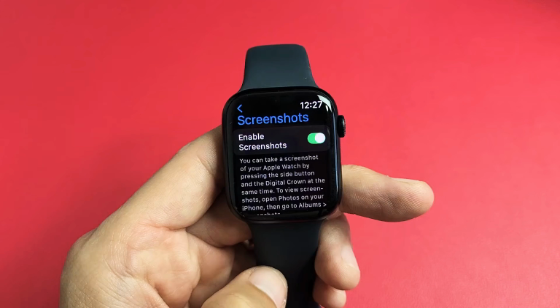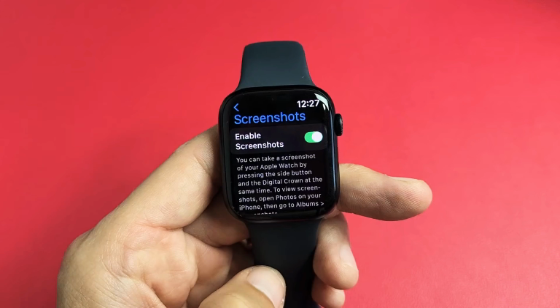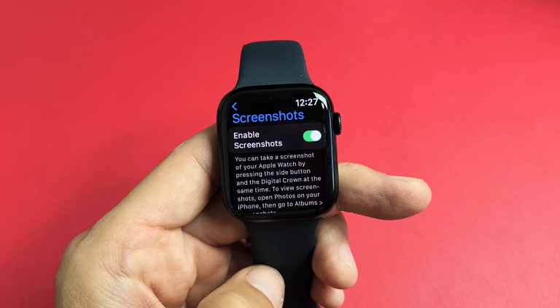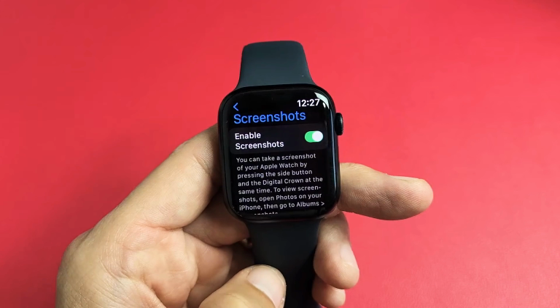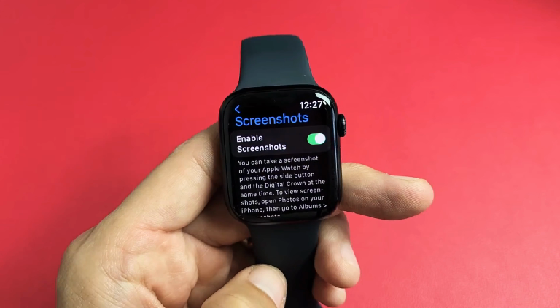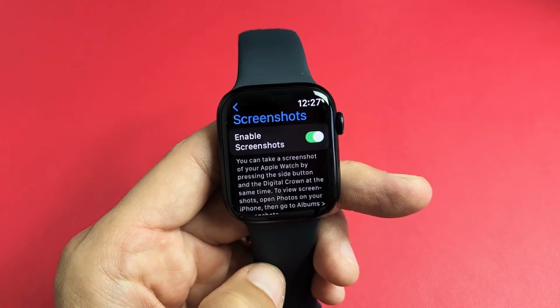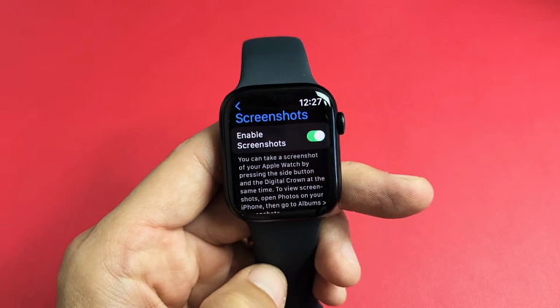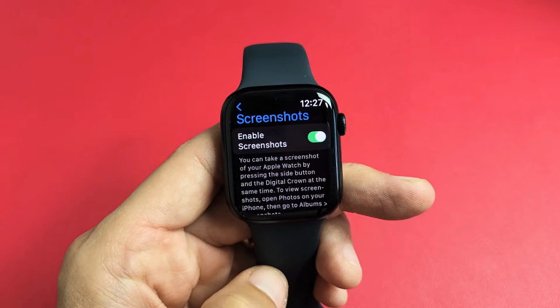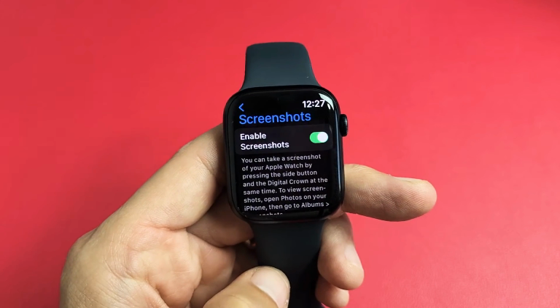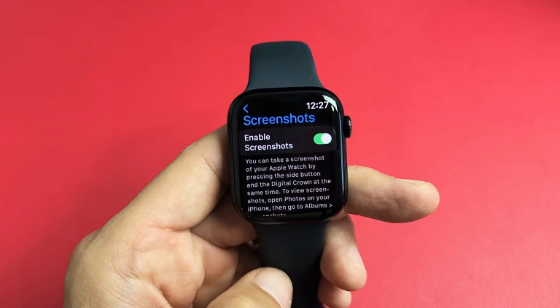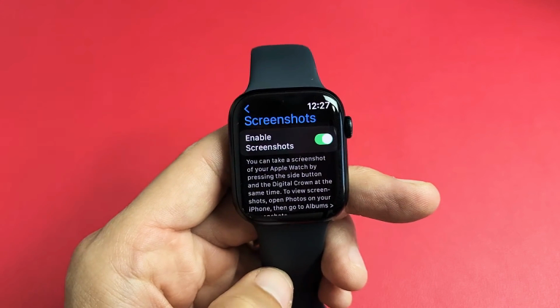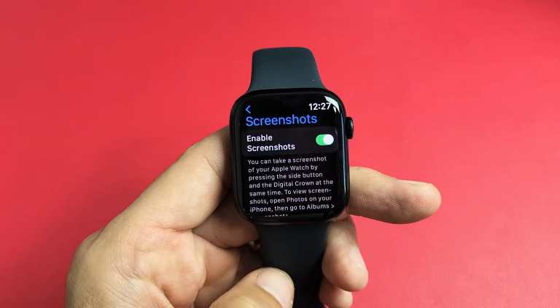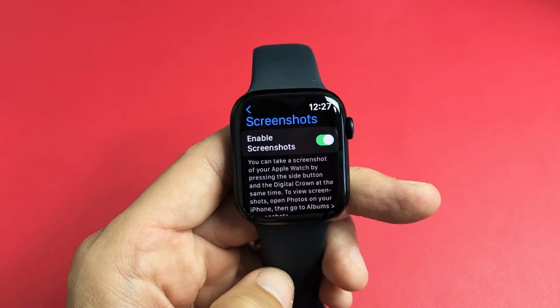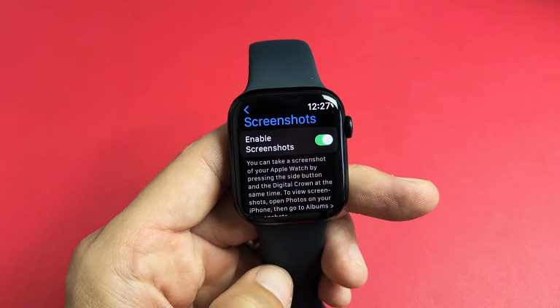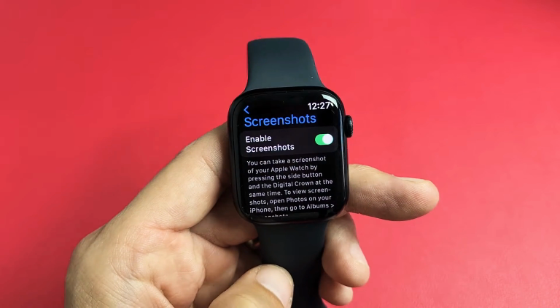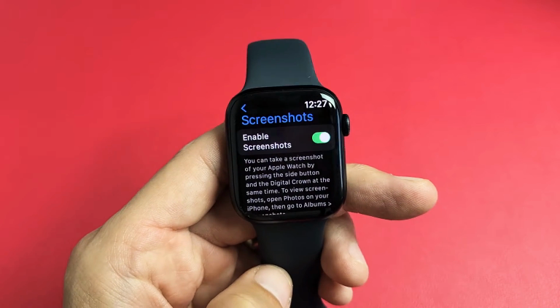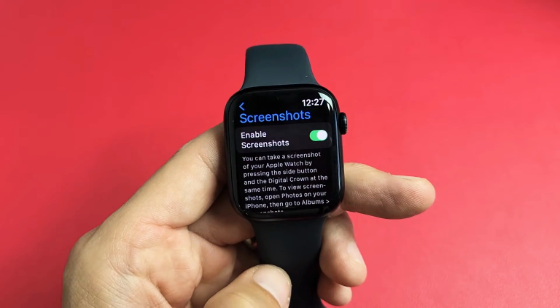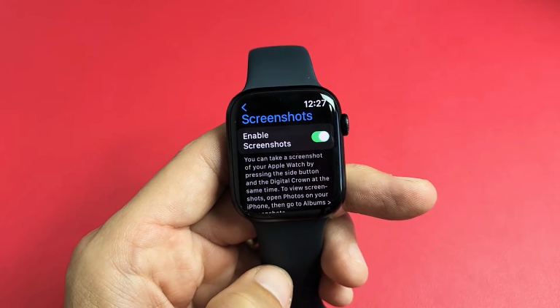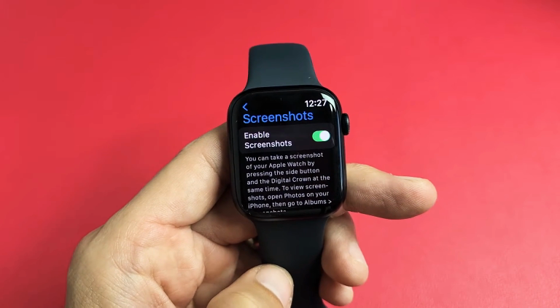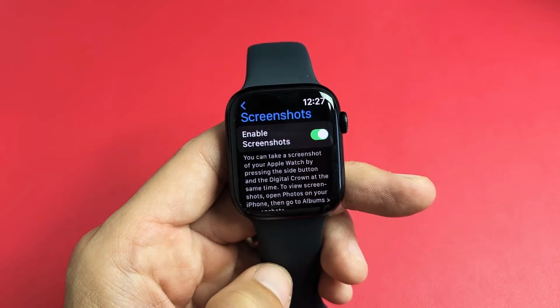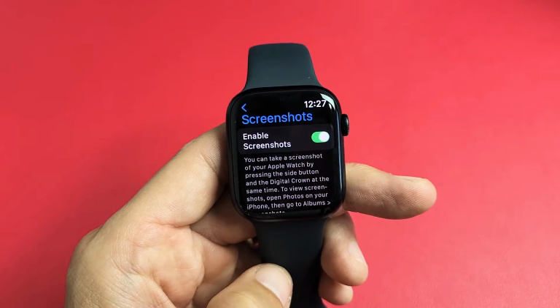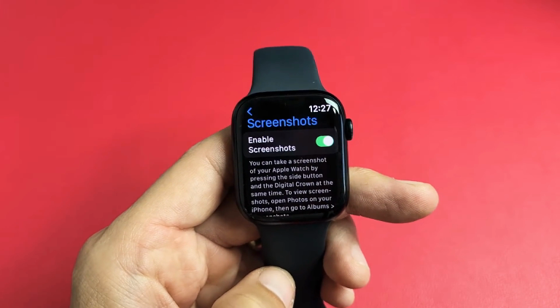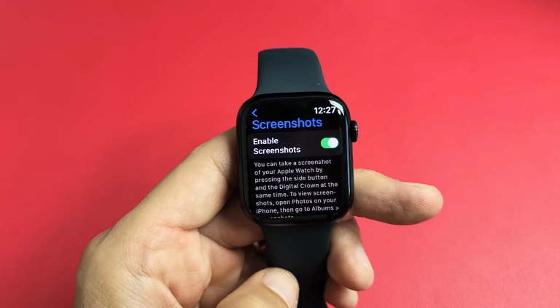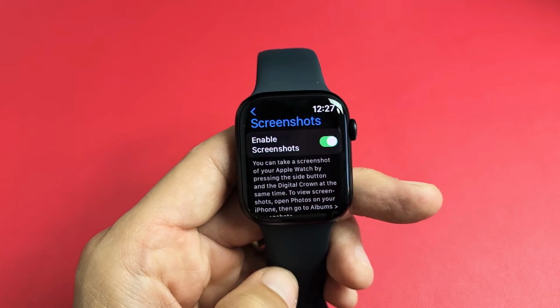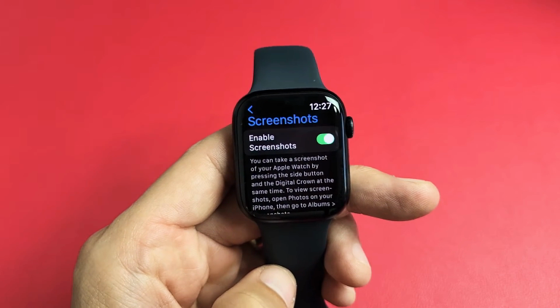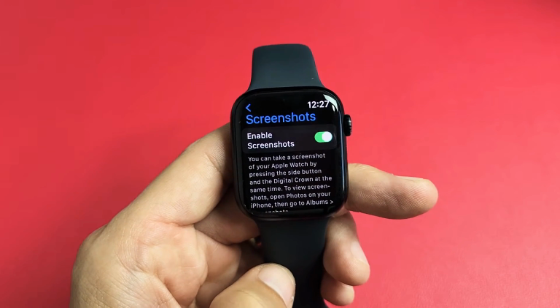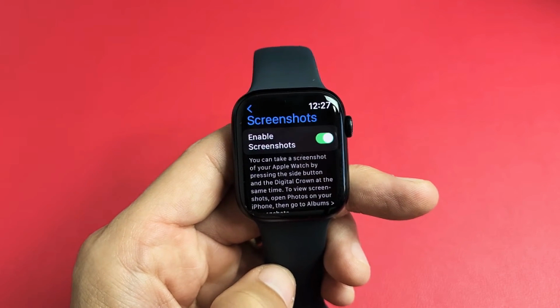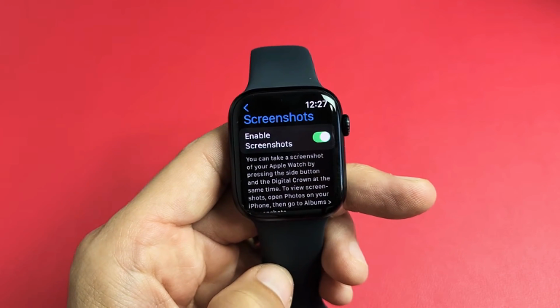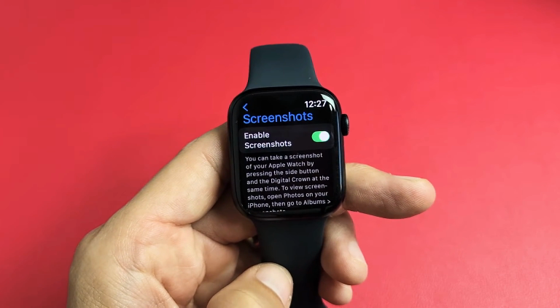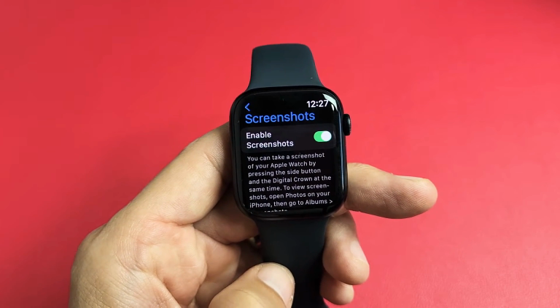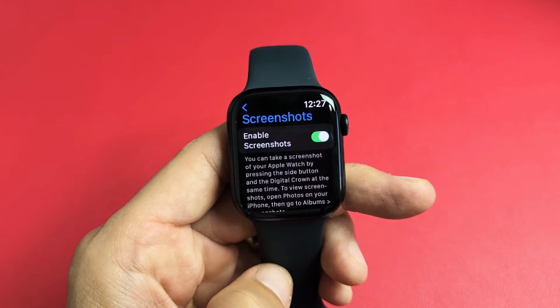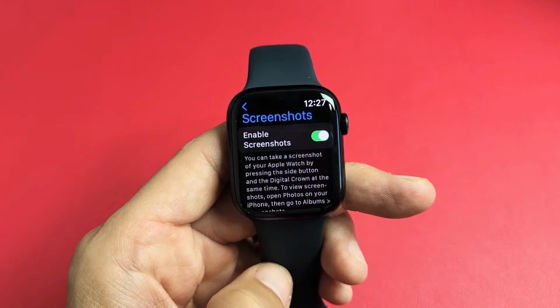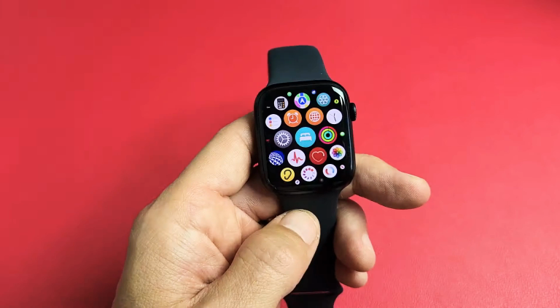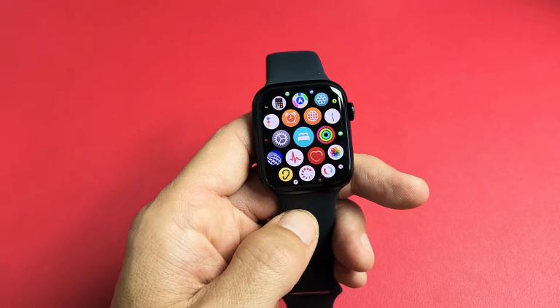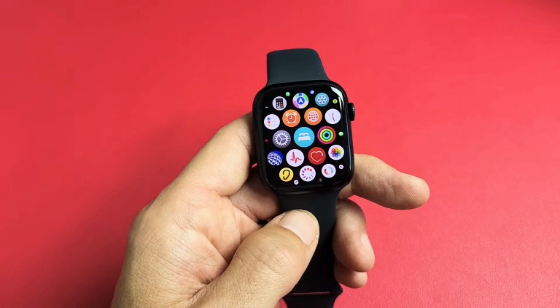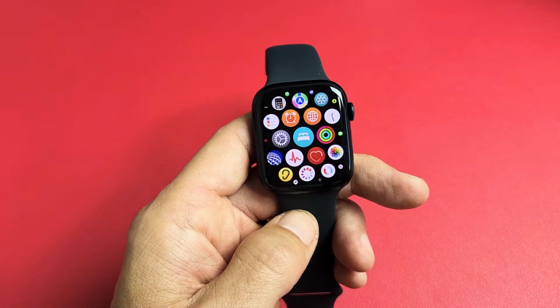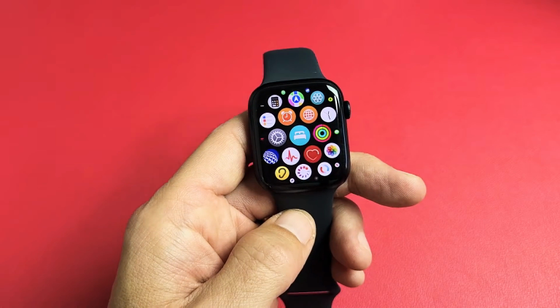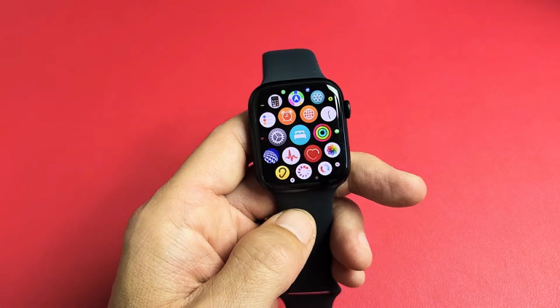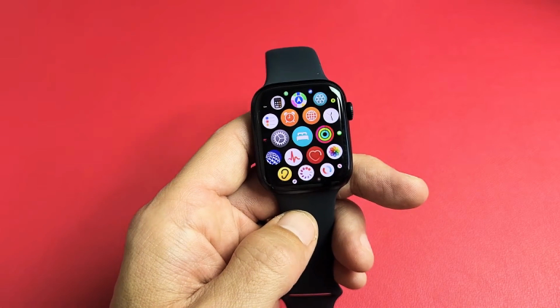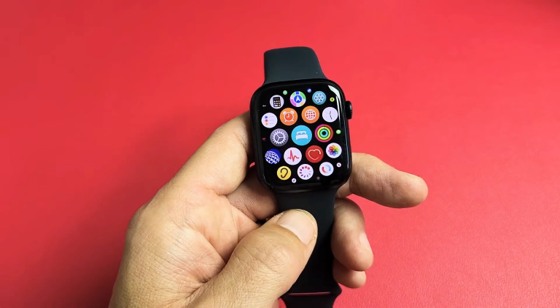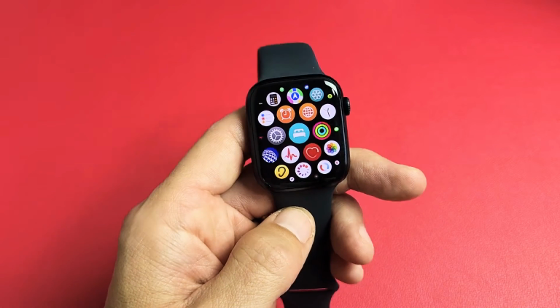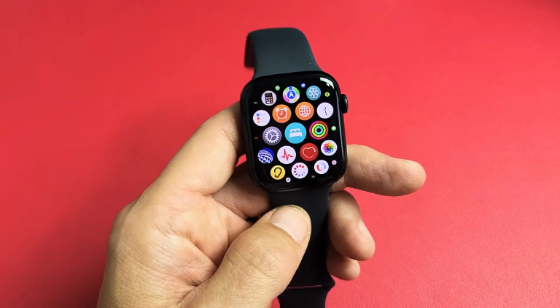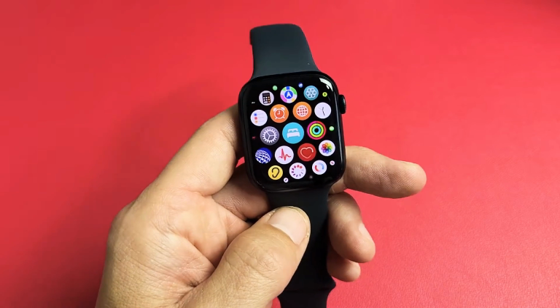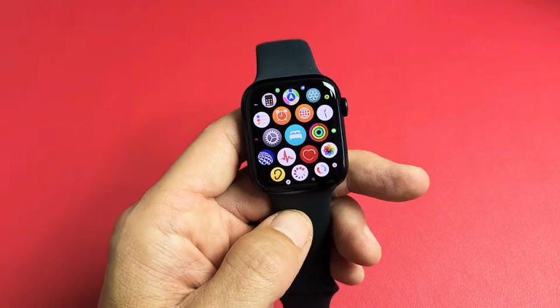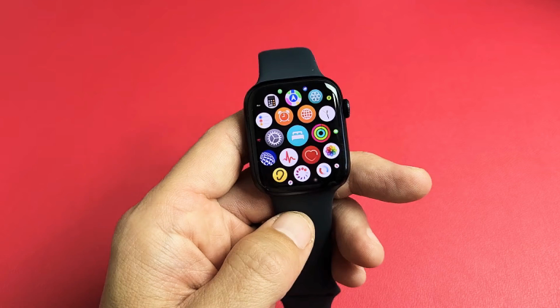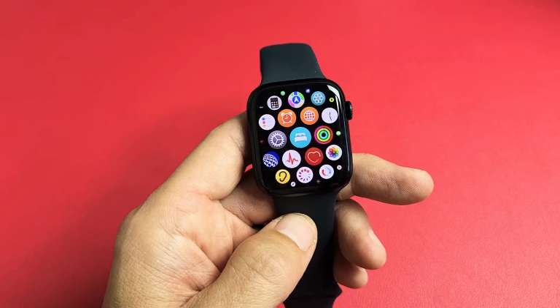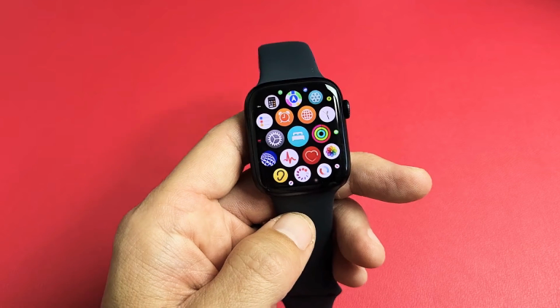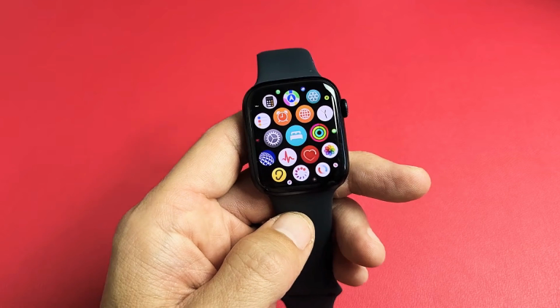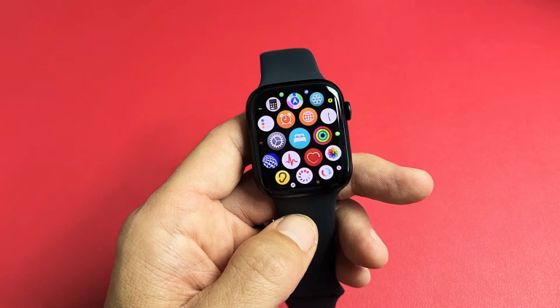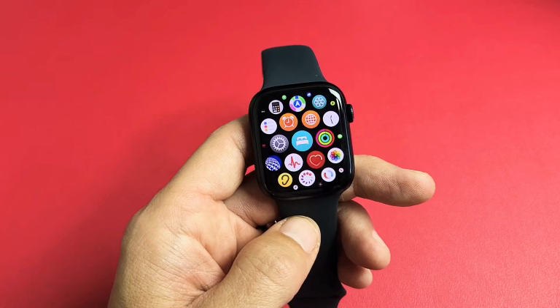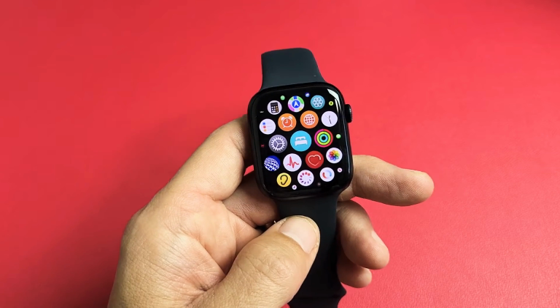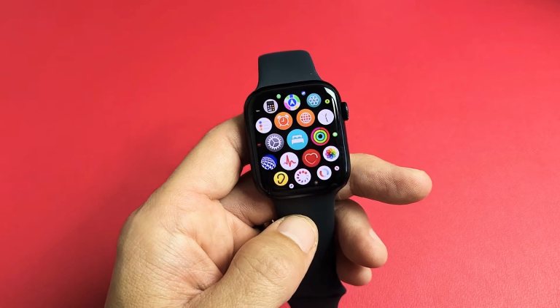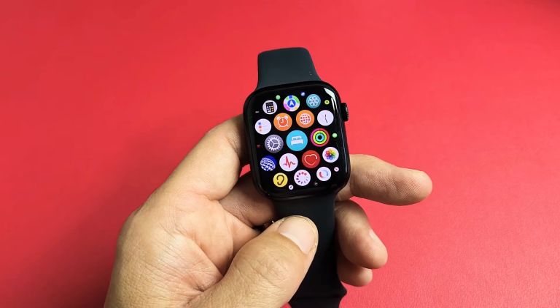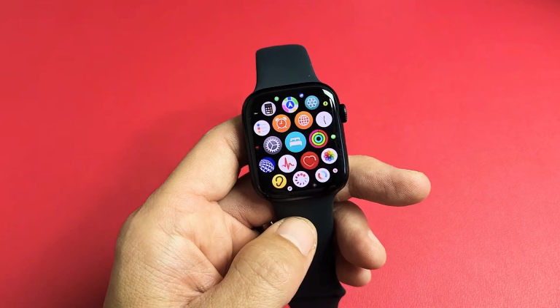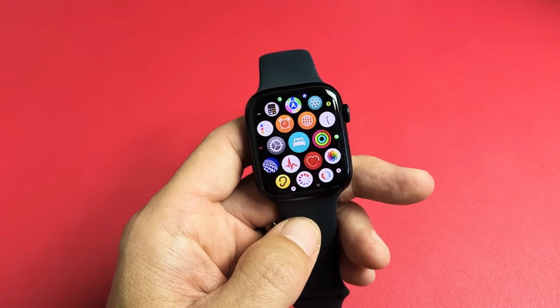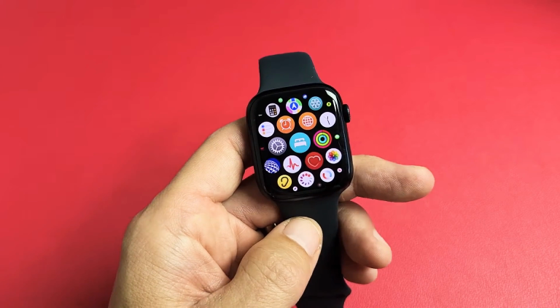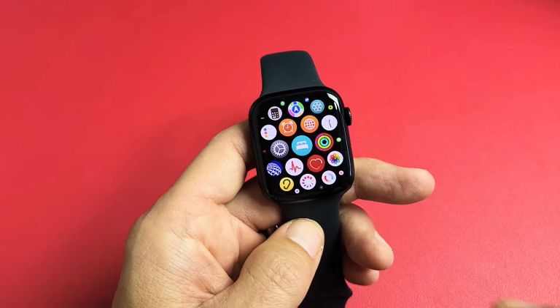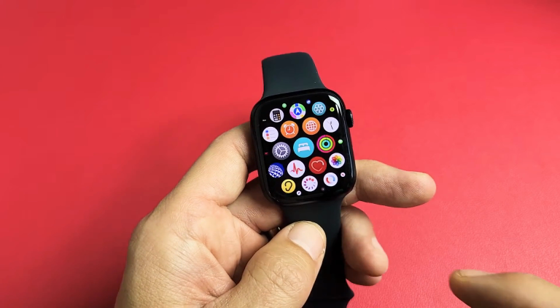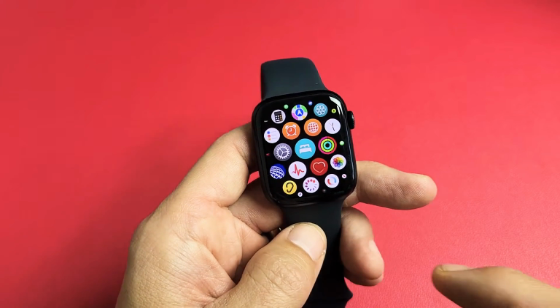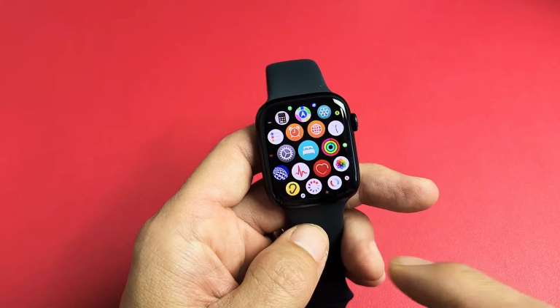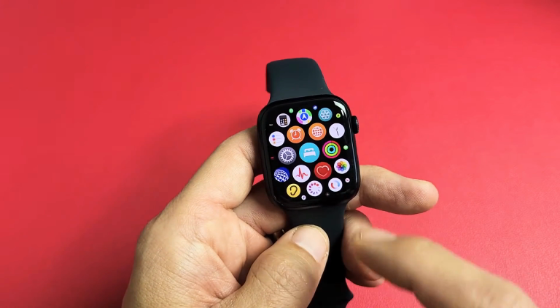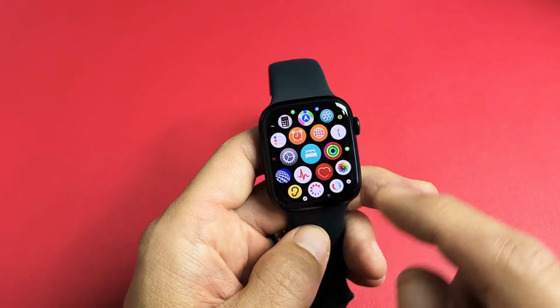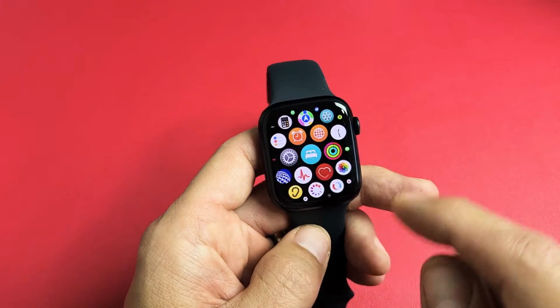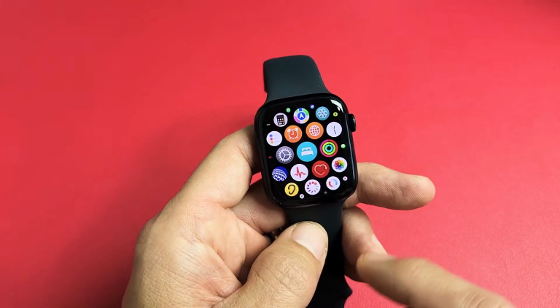Here's an Apple Watch Series 7. I'm going to show you how to take screenshots. The first thing is you need to go ahead and enable screenshots.